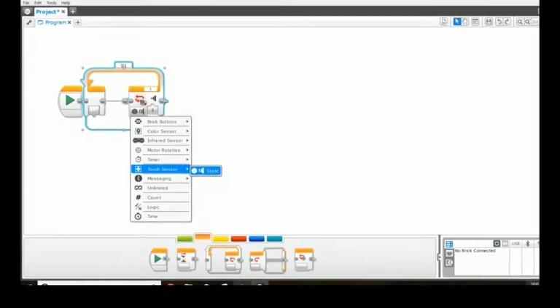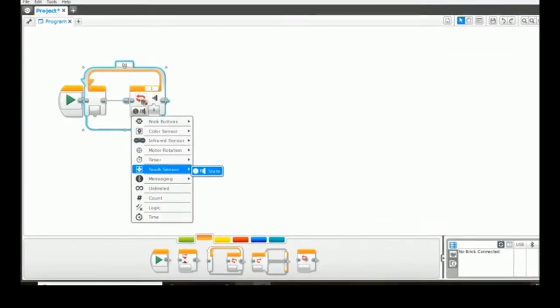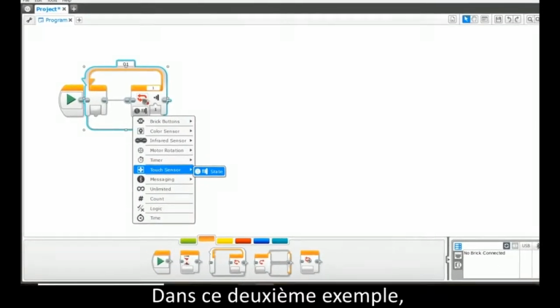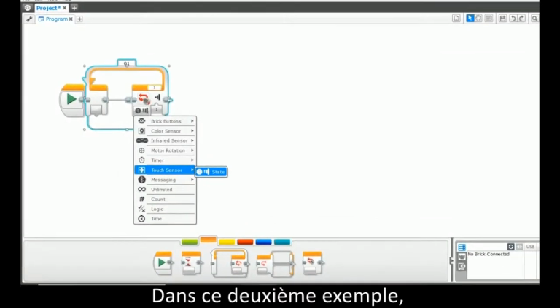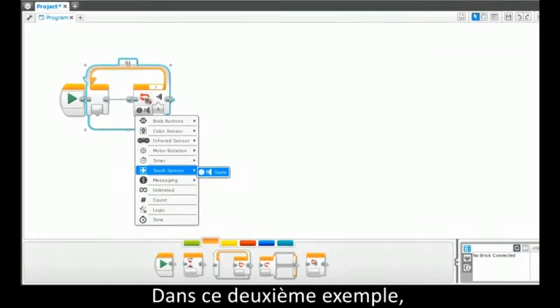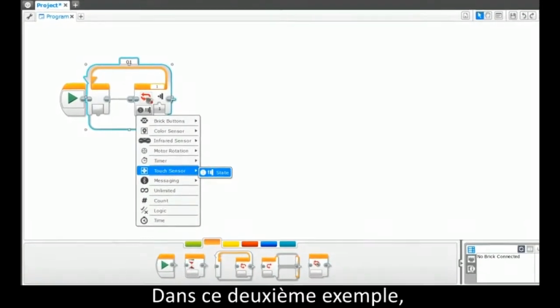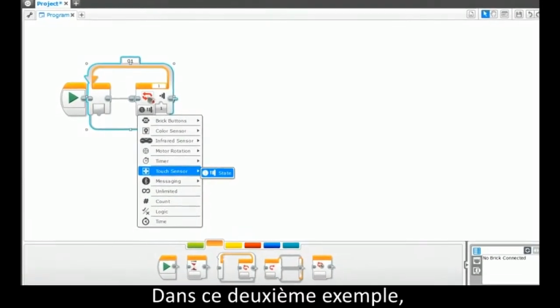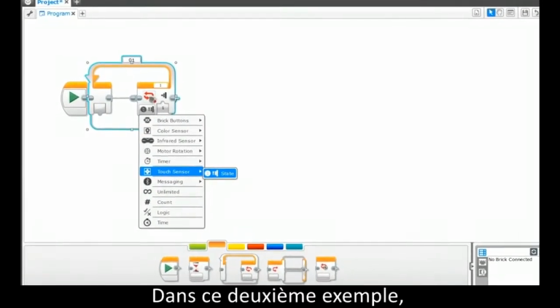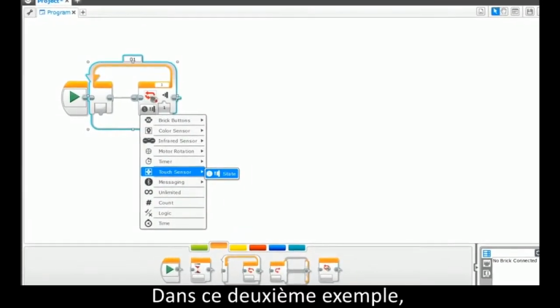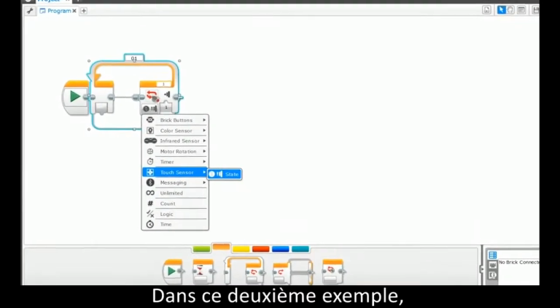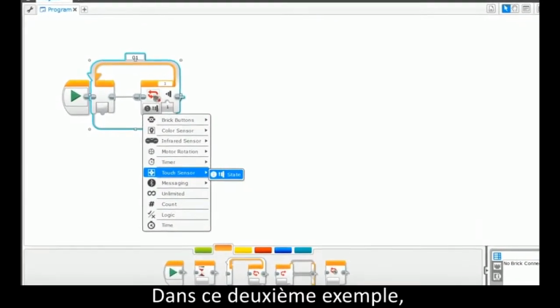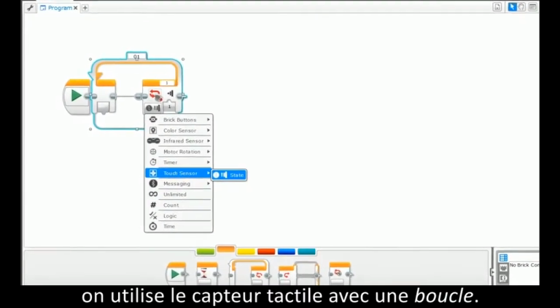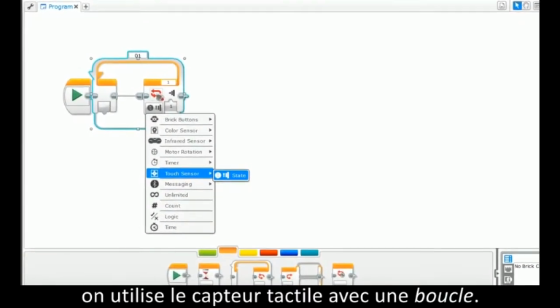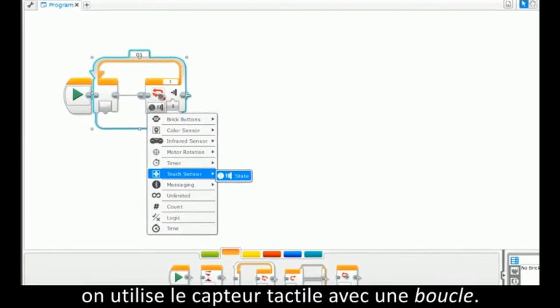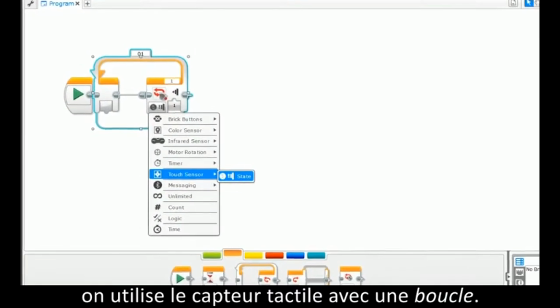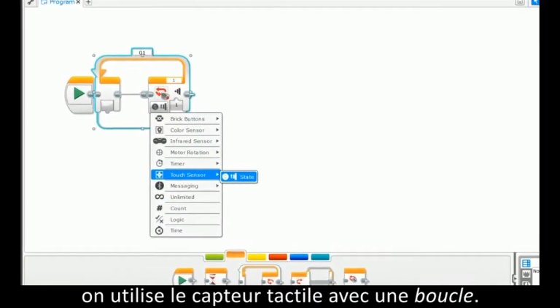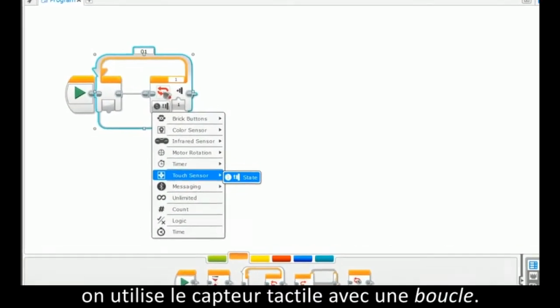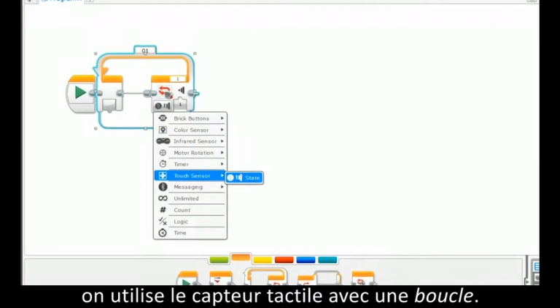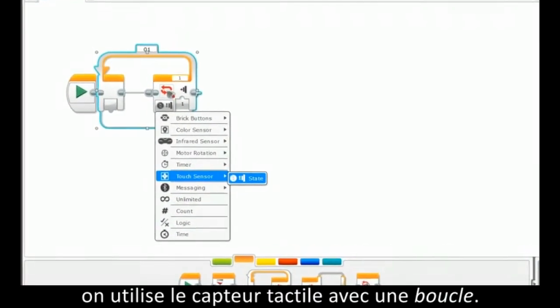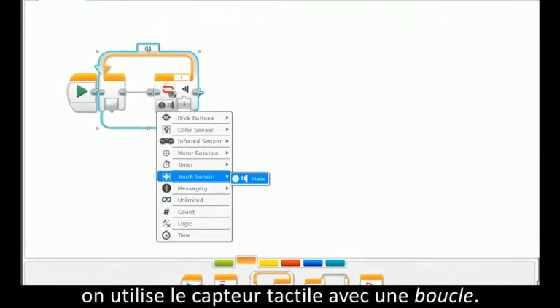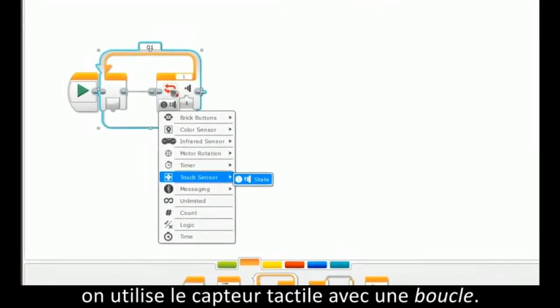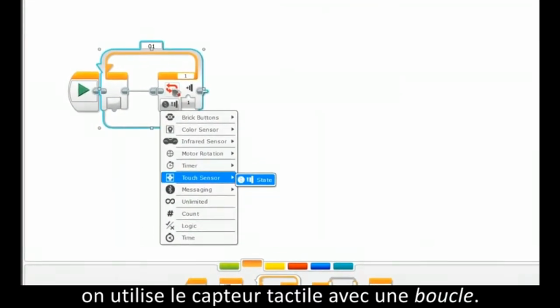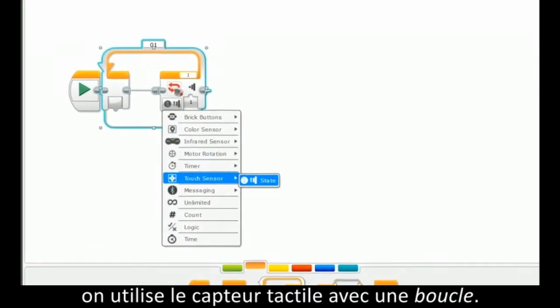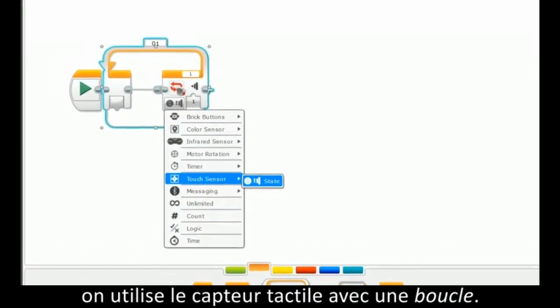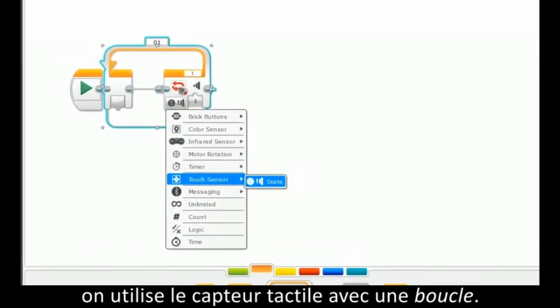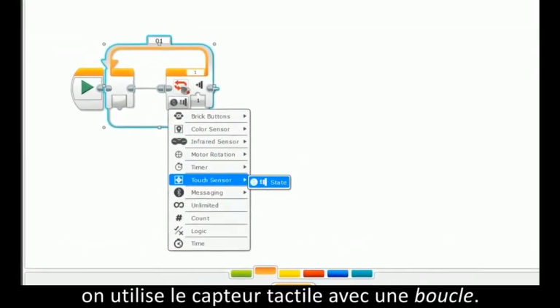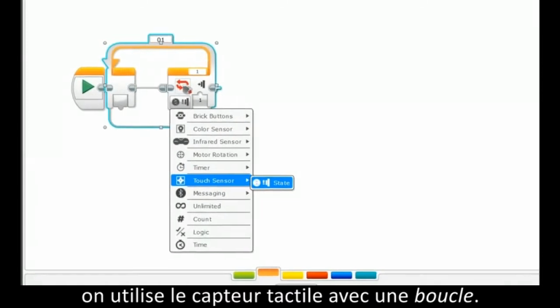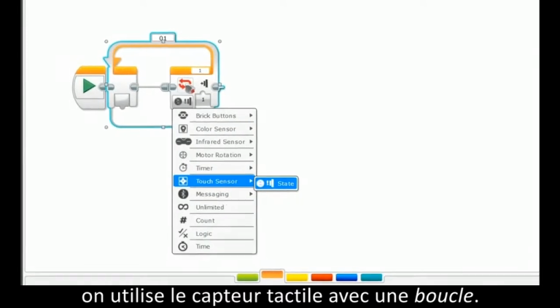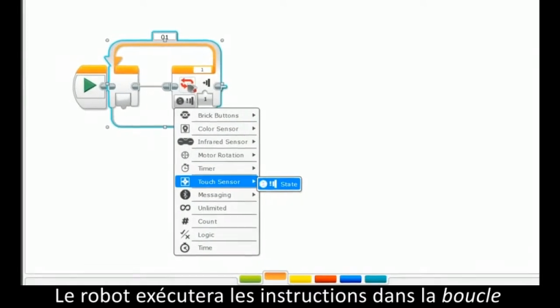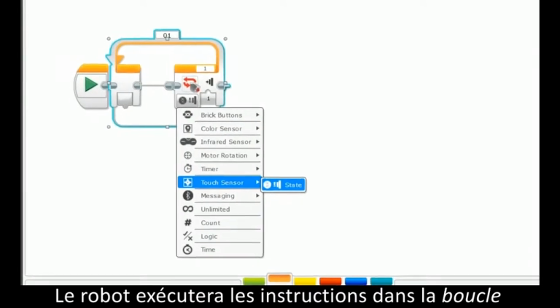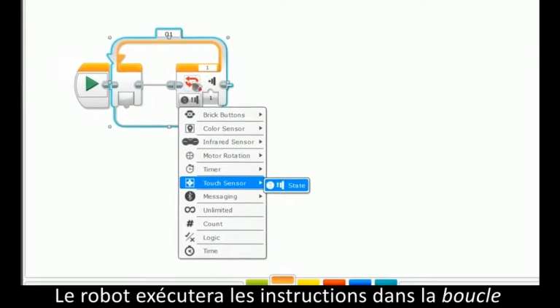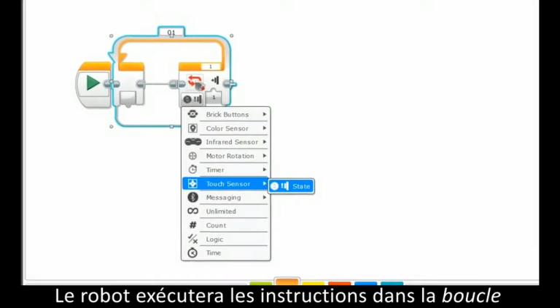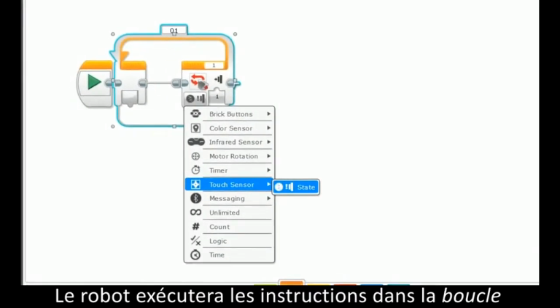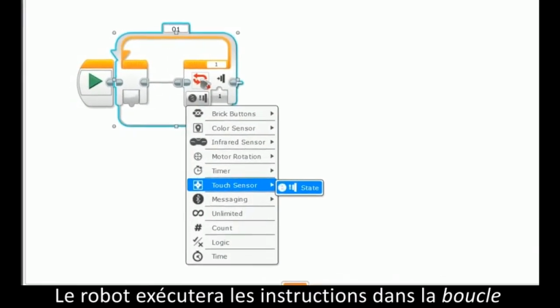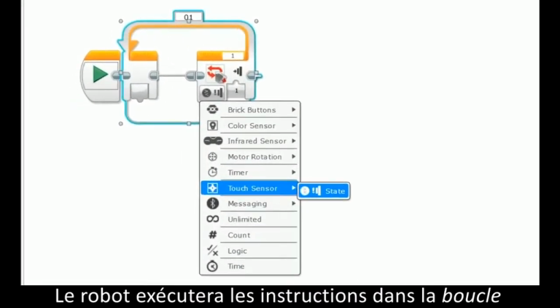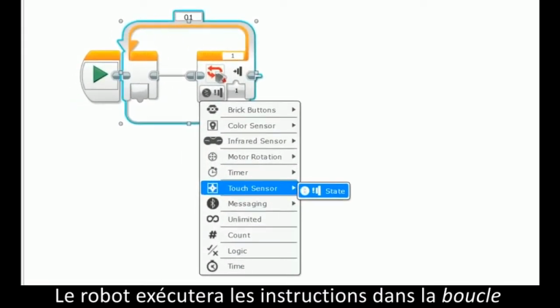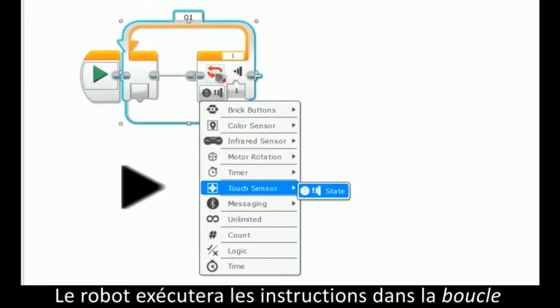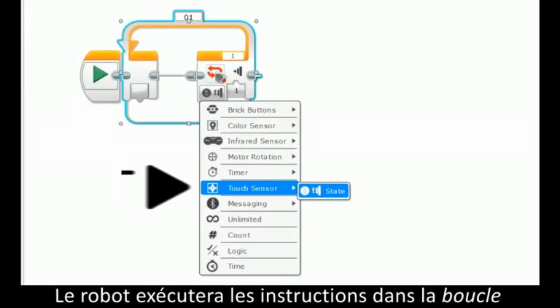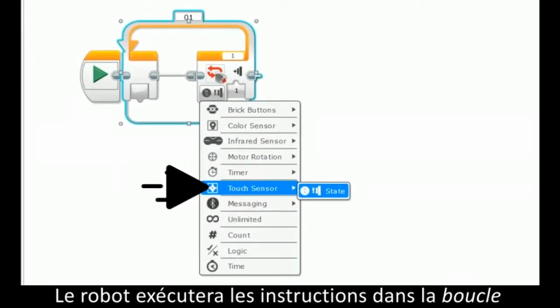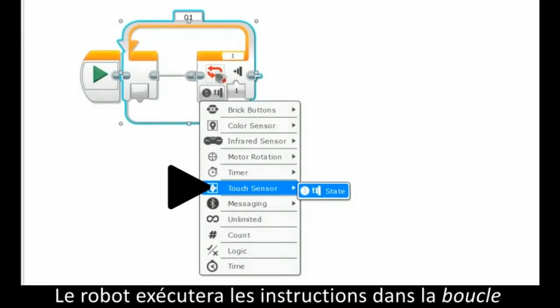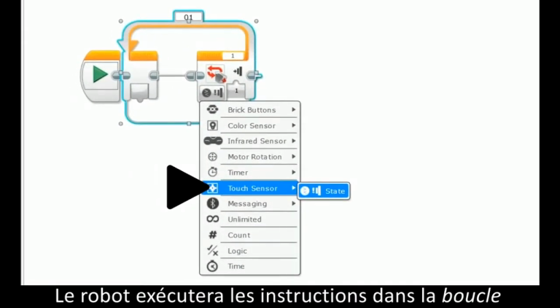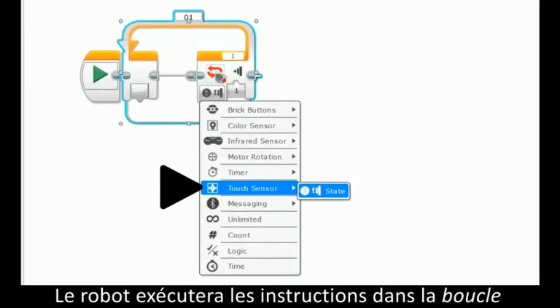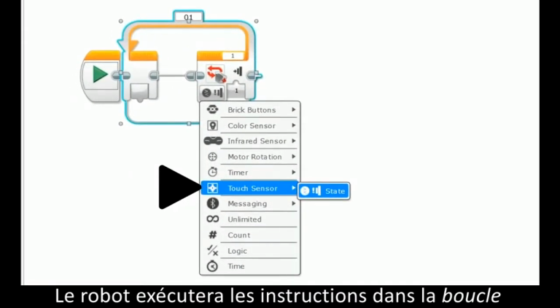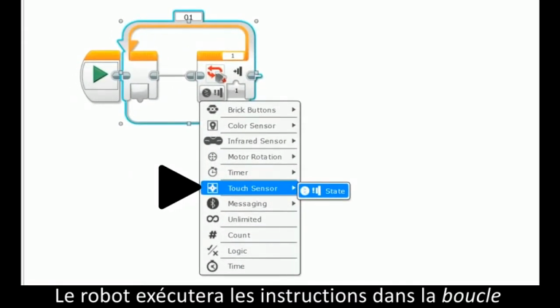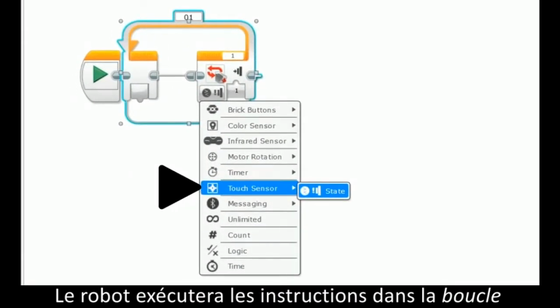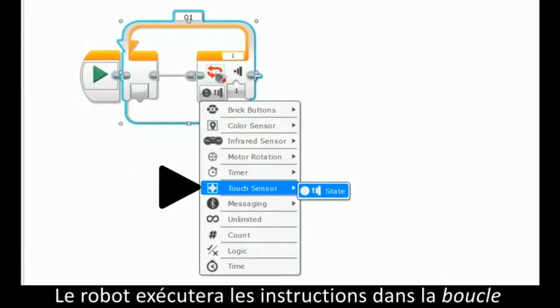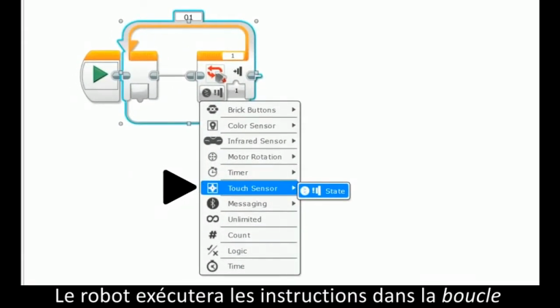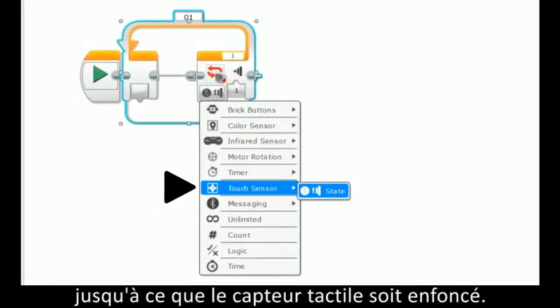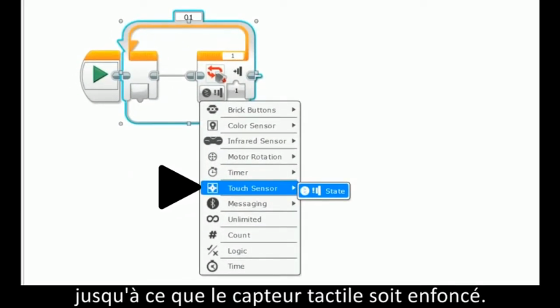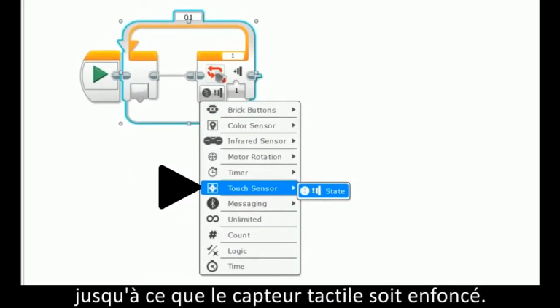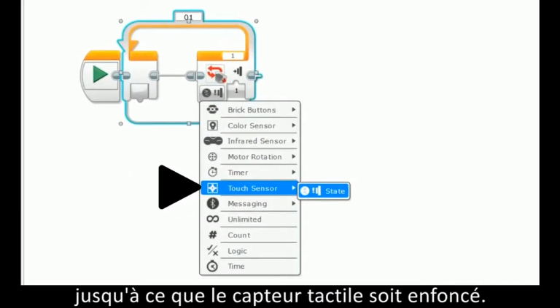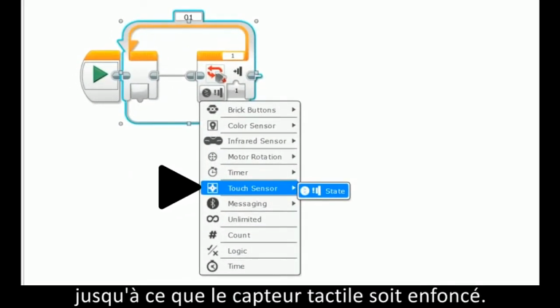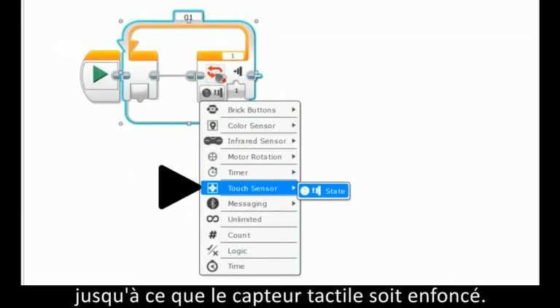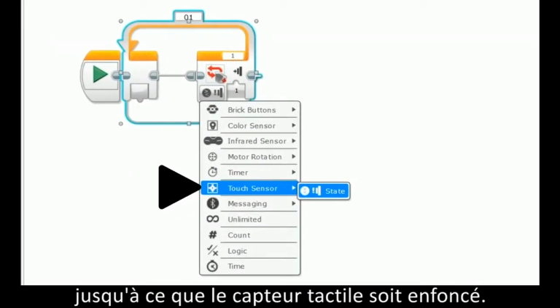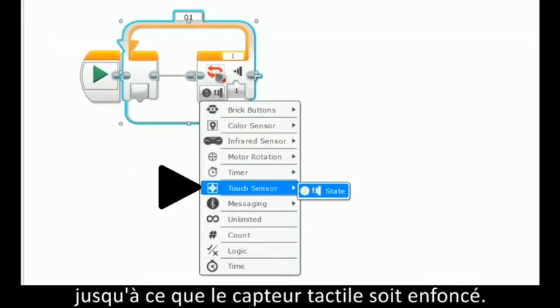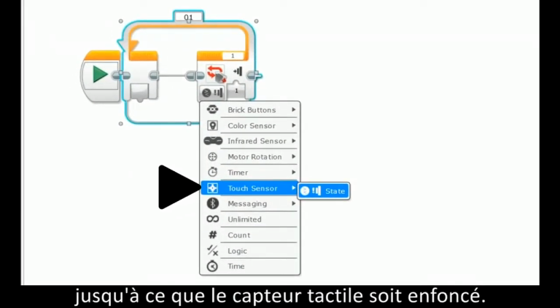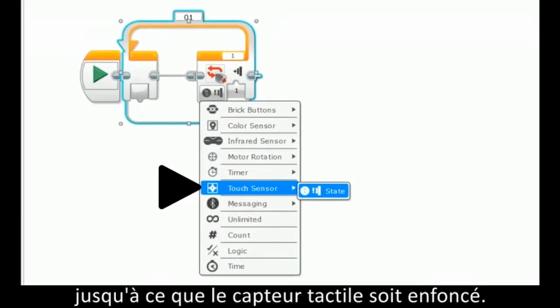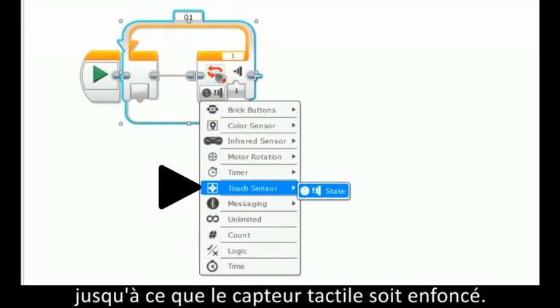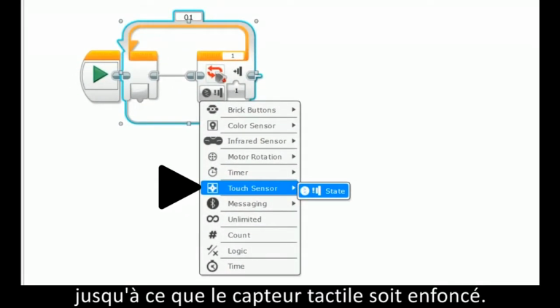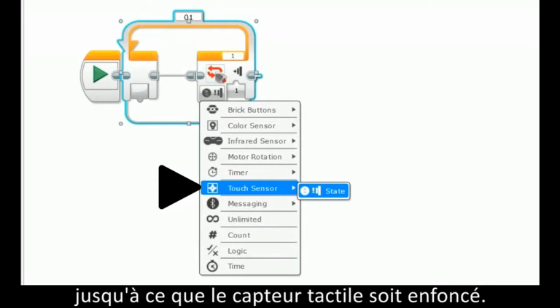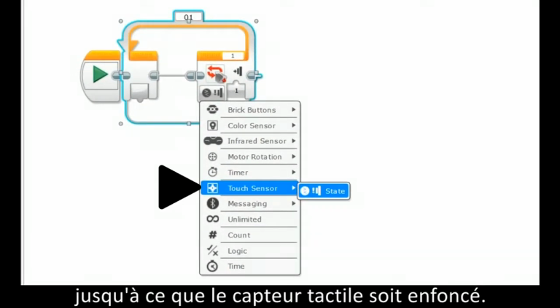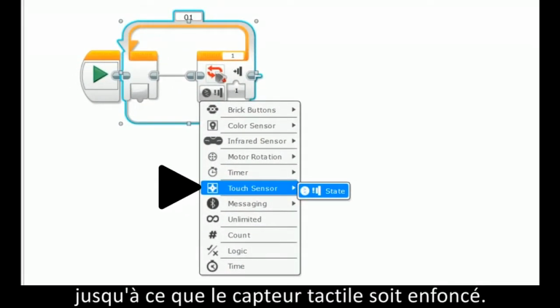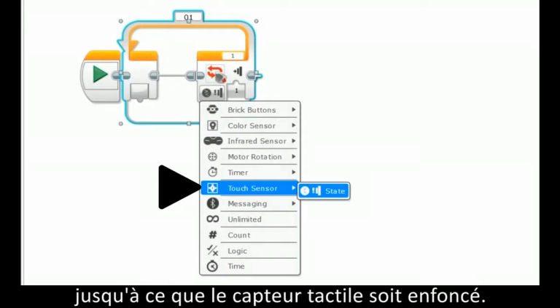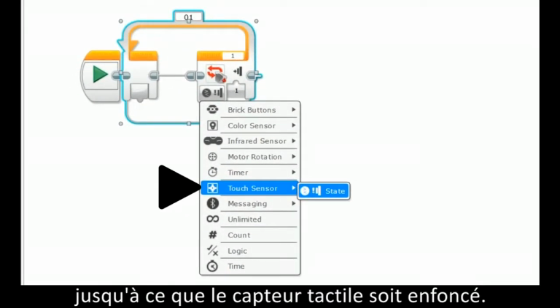In this example of using a loop with the touch sensor, the robot will run the program within the loop until the touch sensor is pressed.